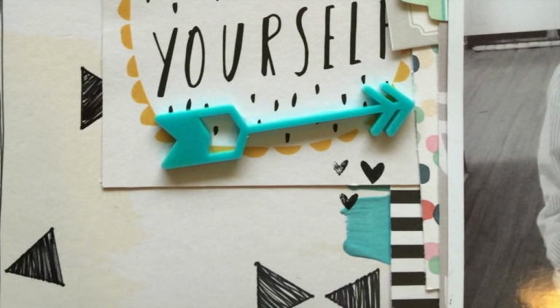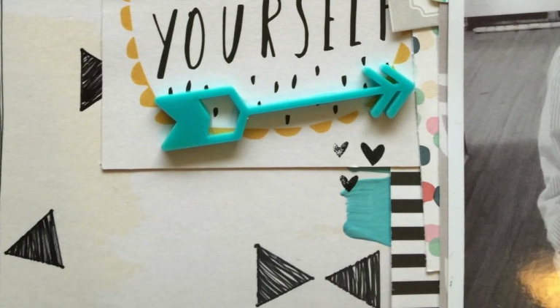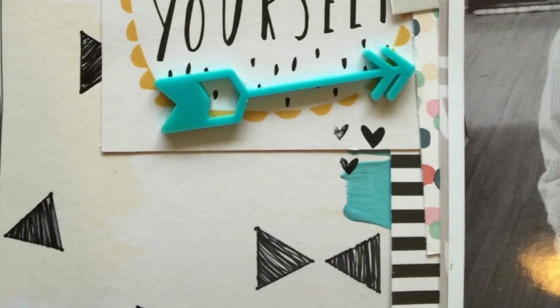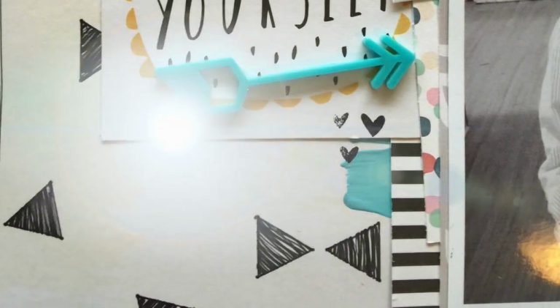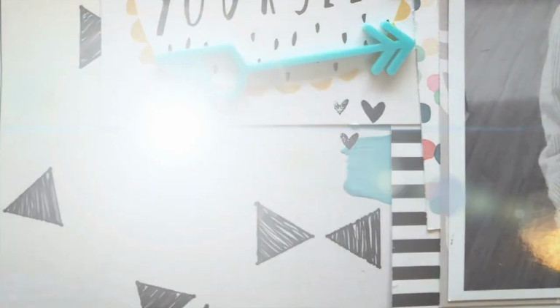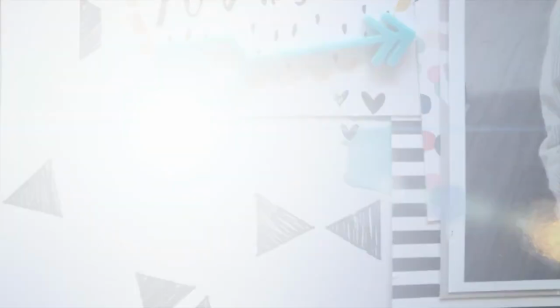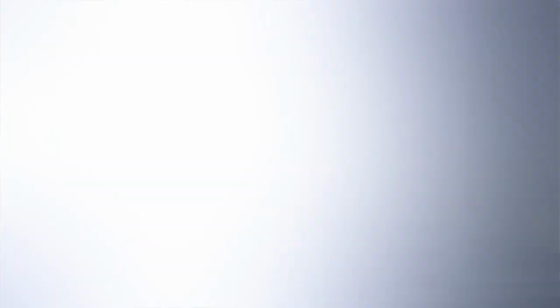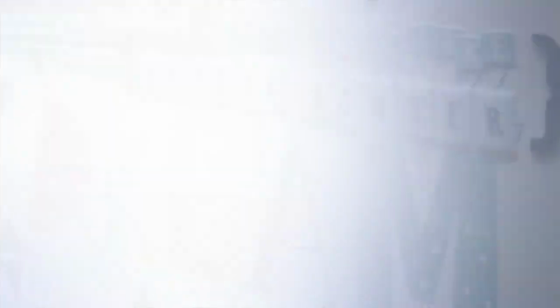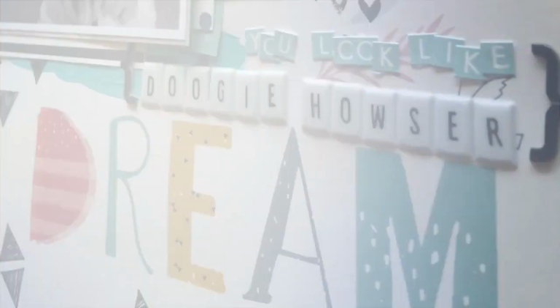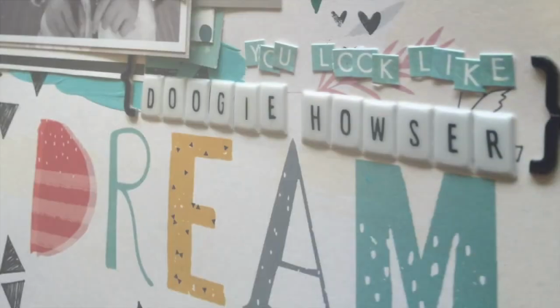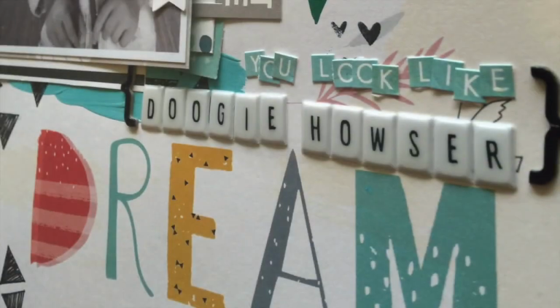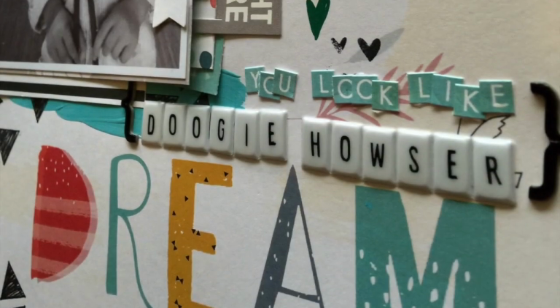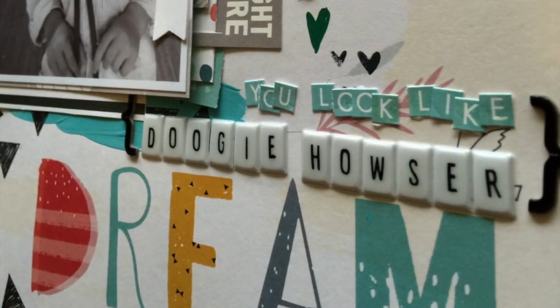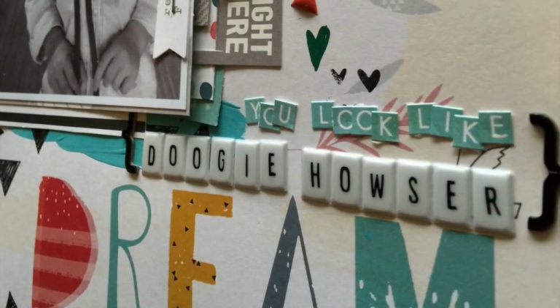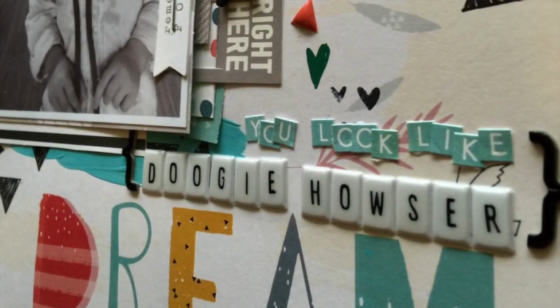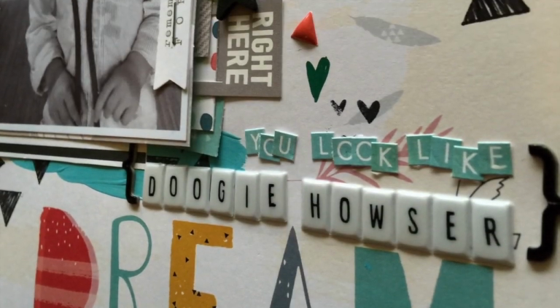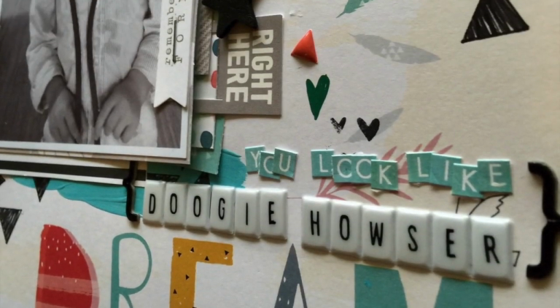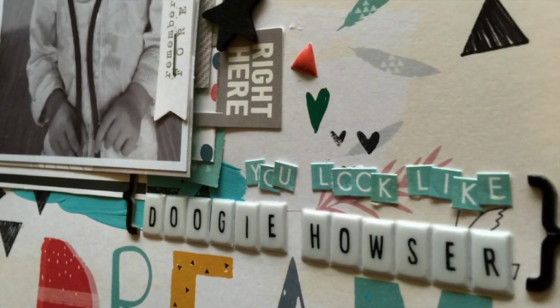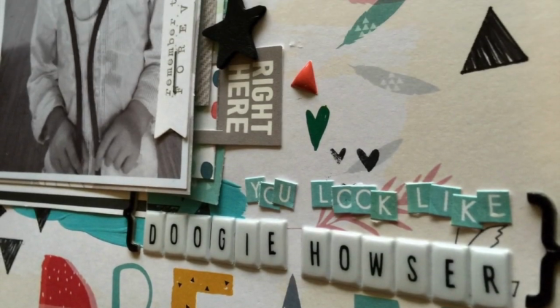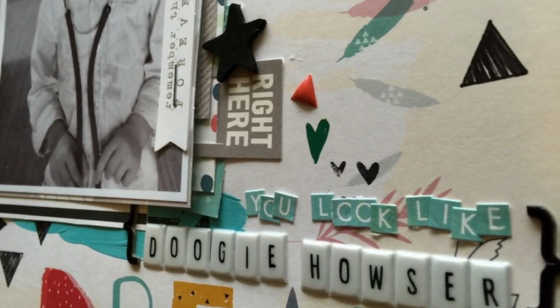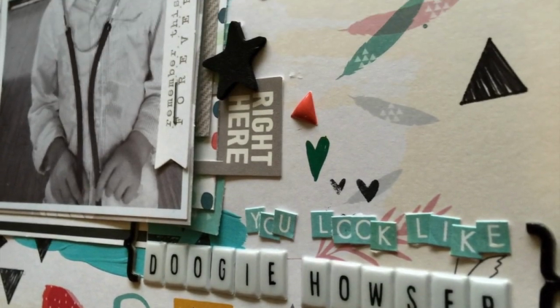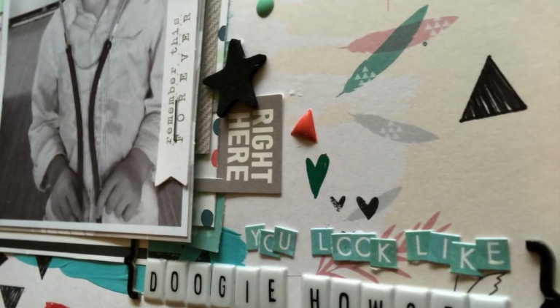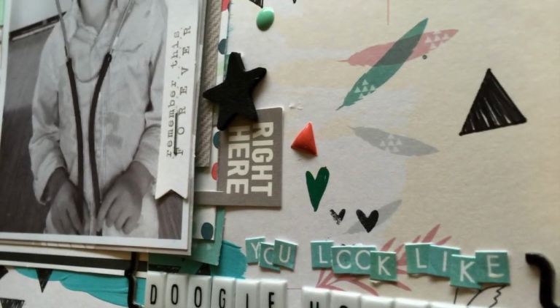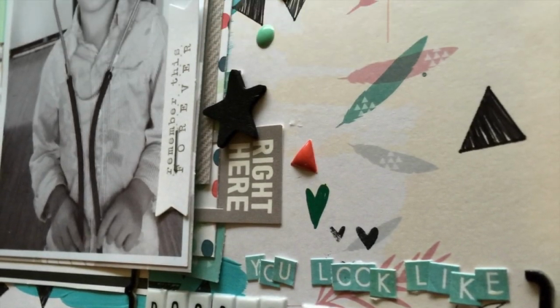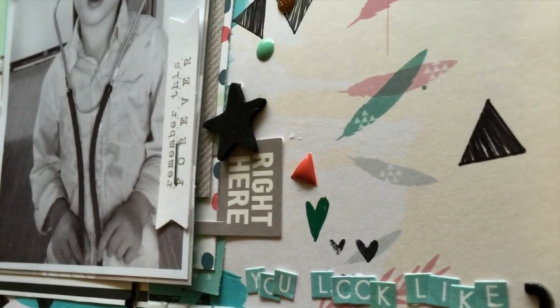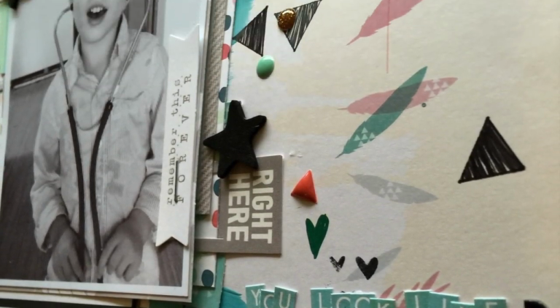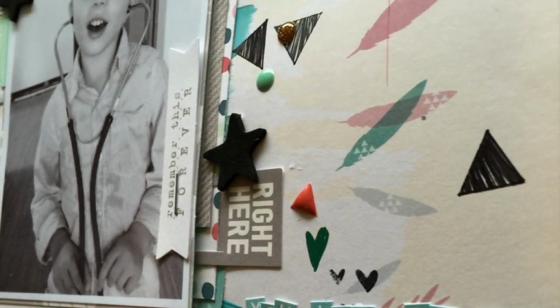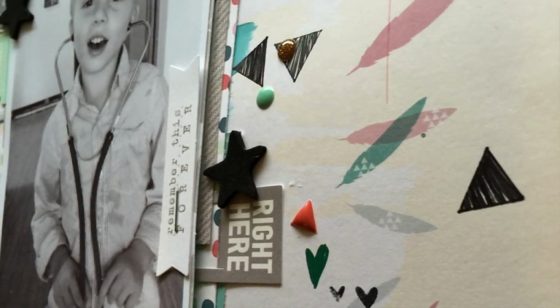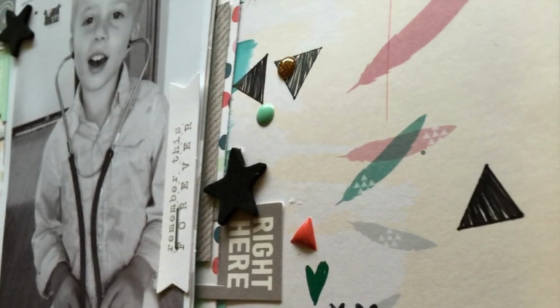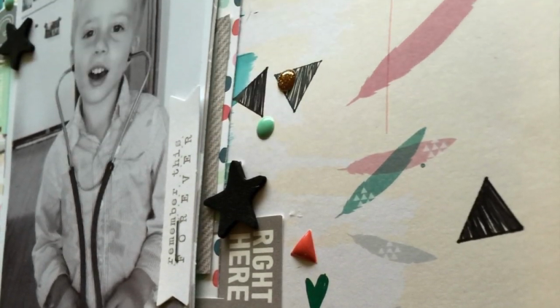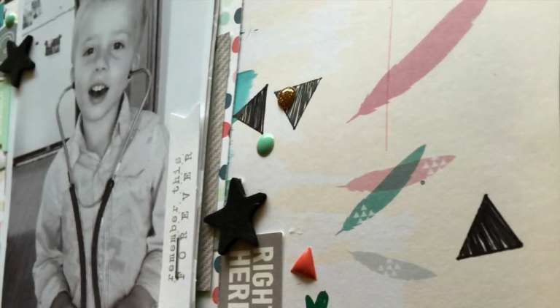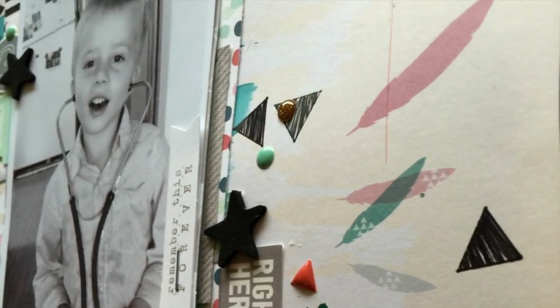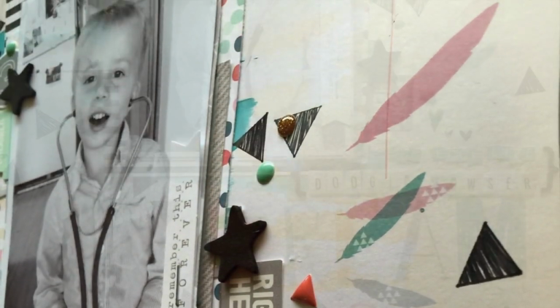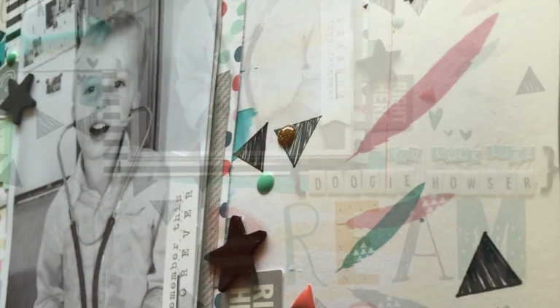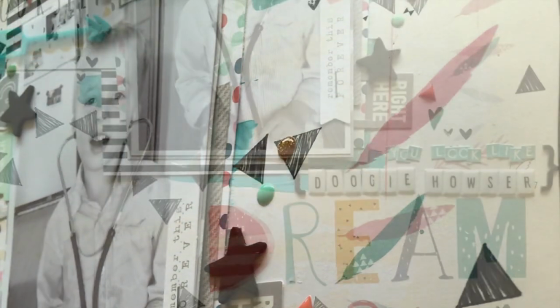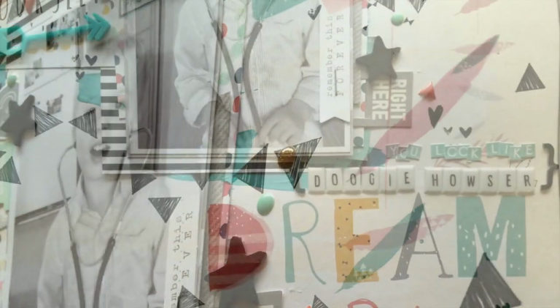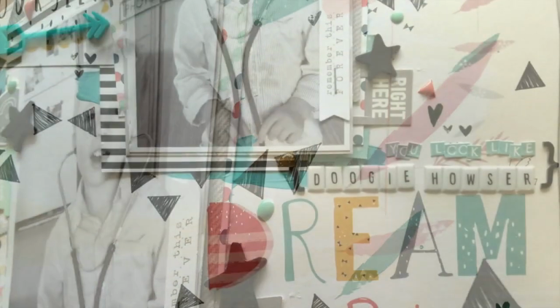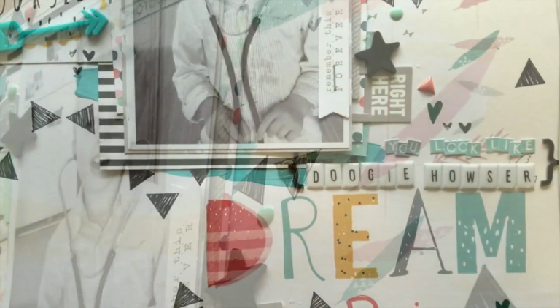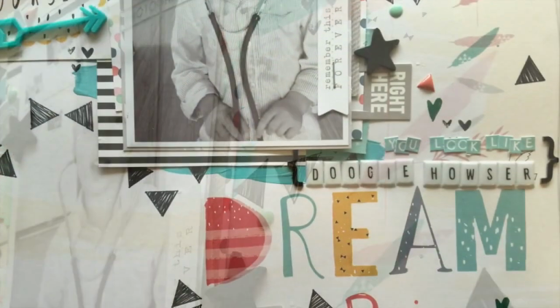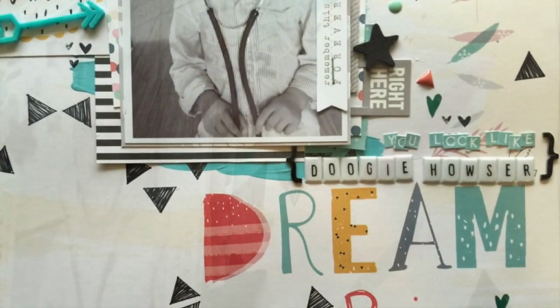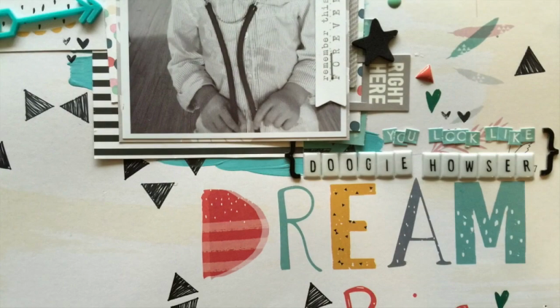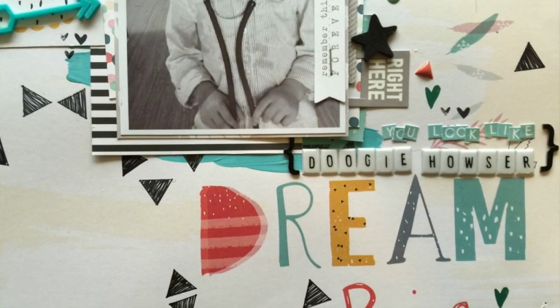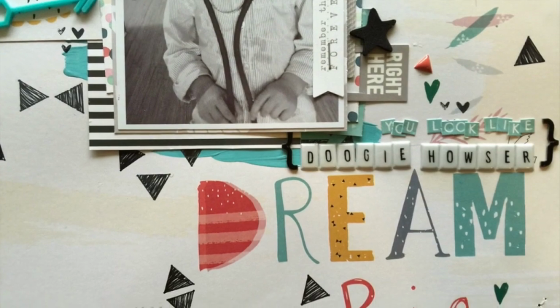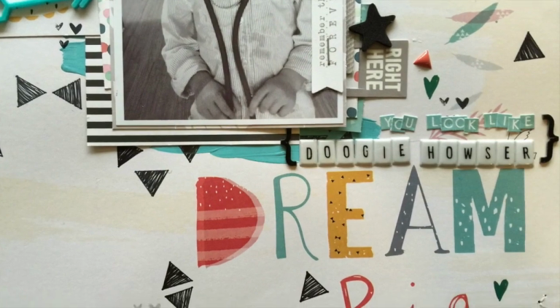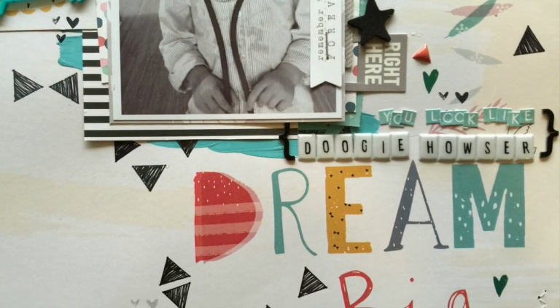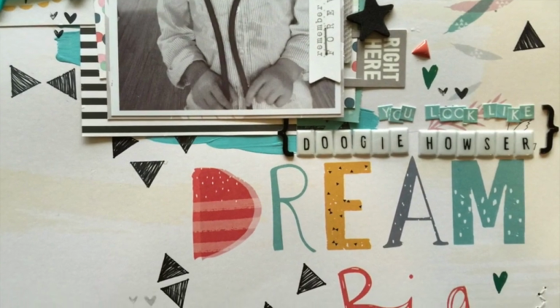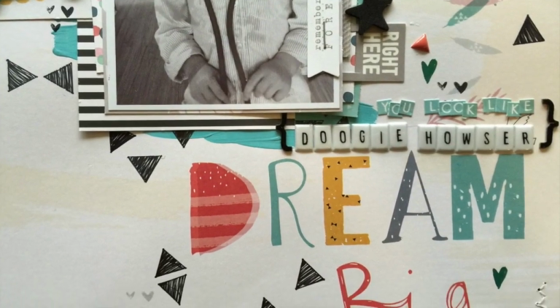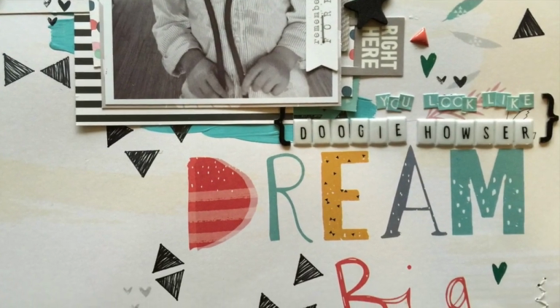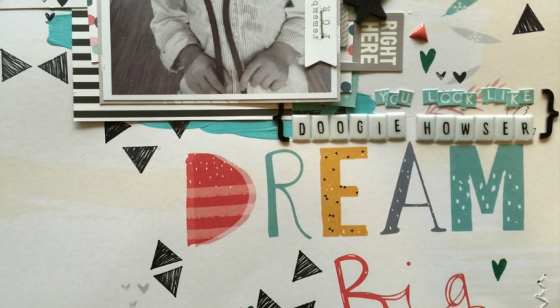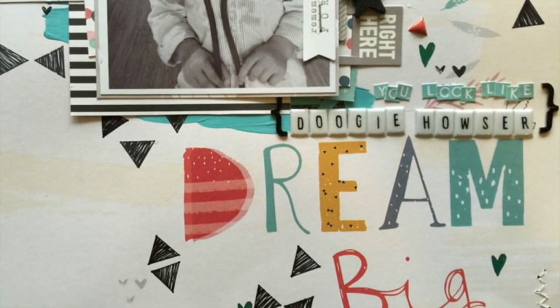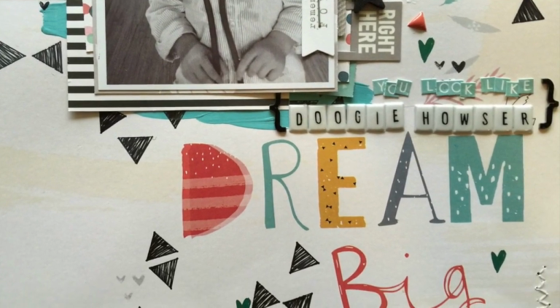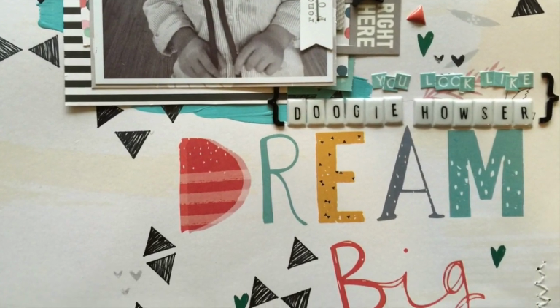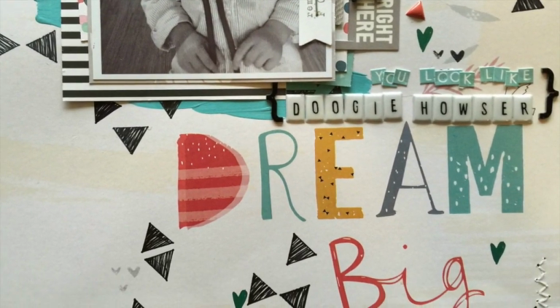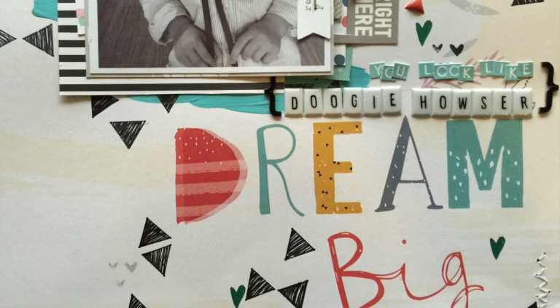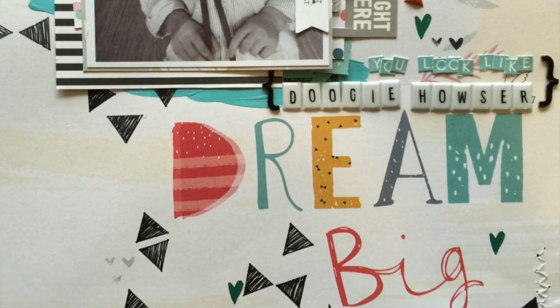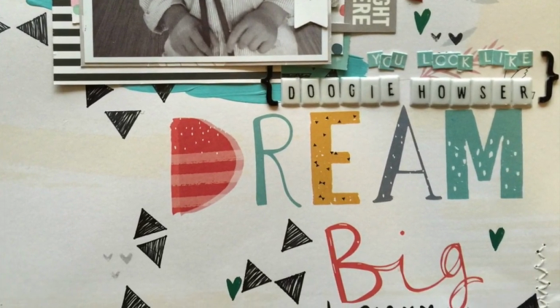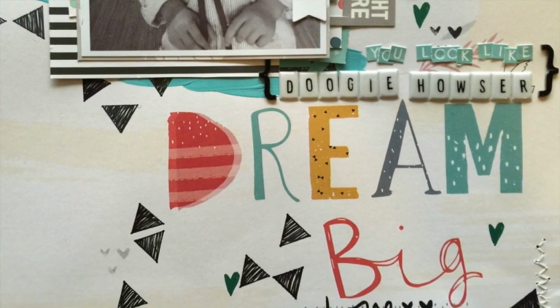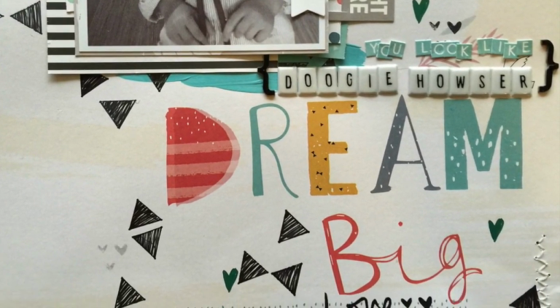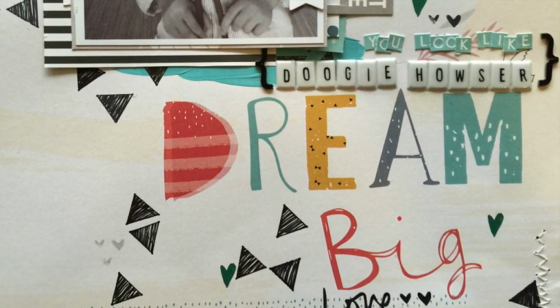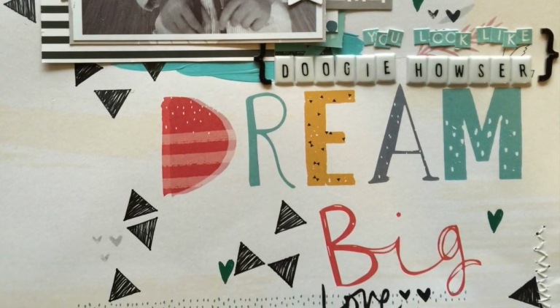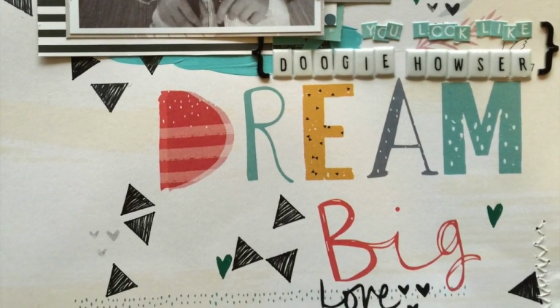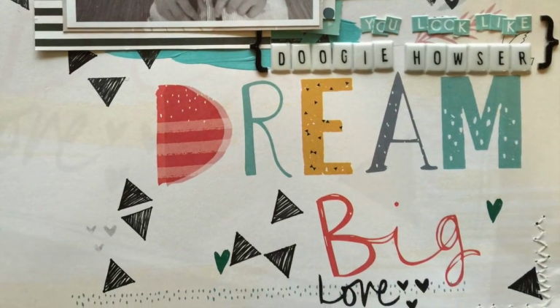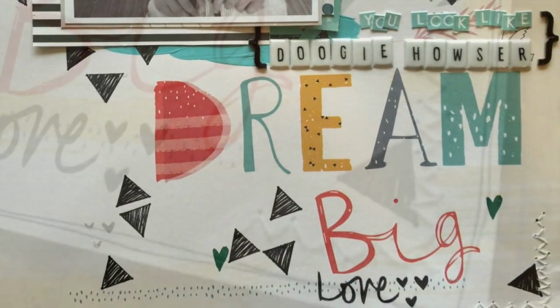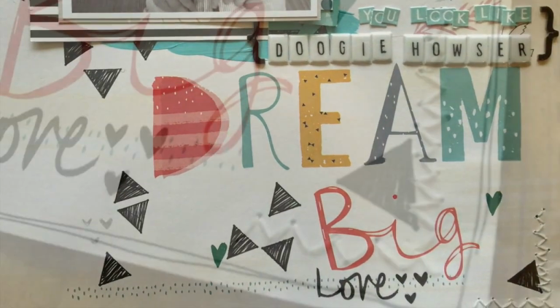It's just one of those fun things that kids like to do and I want to remember it. So as you can see, there's that 'you look like Doogie Howser.' I'll see you guys later — I hope you enjoy this. Bye!